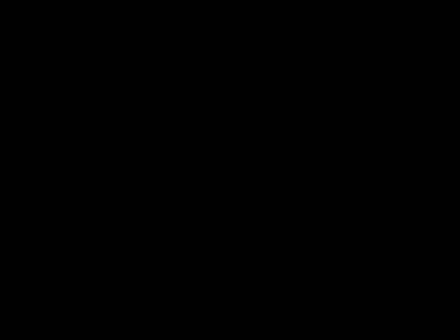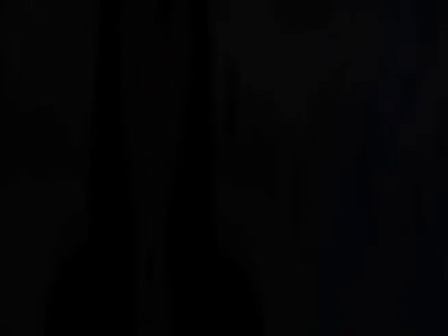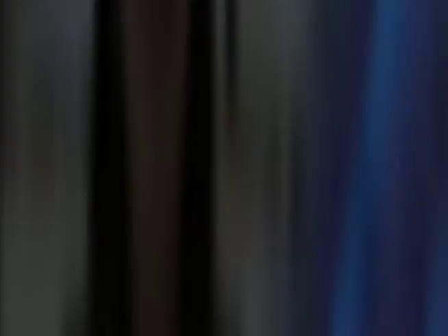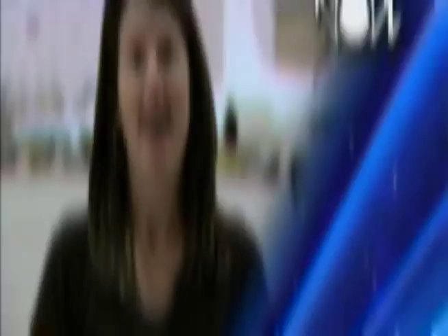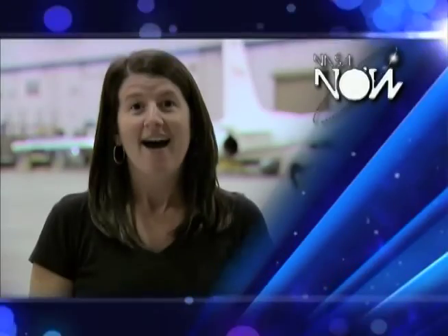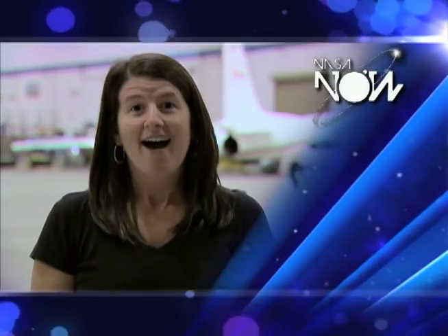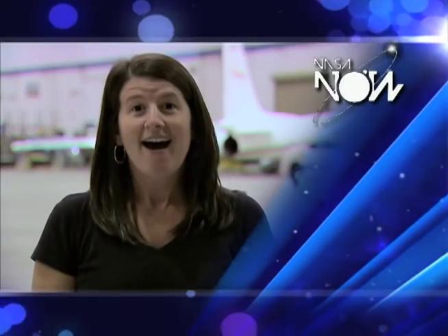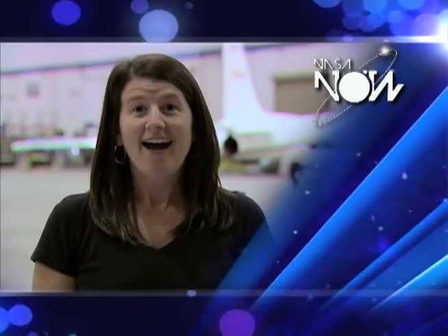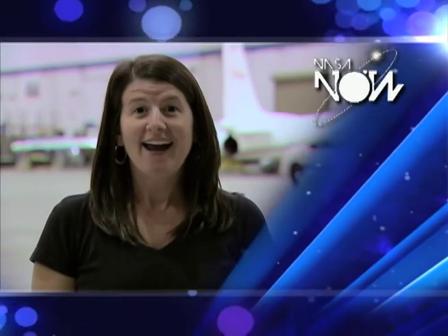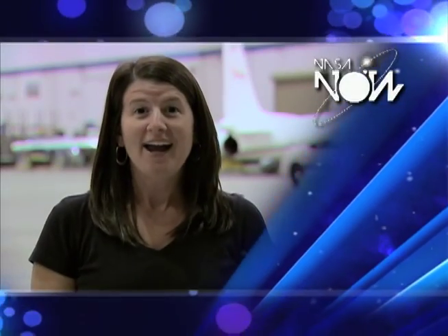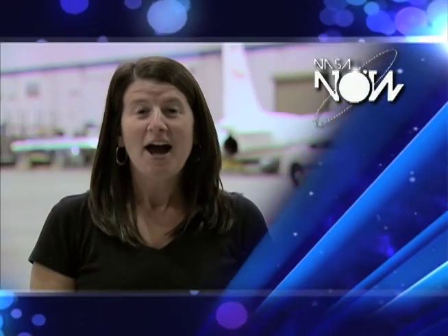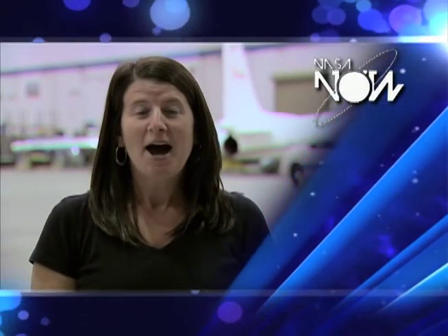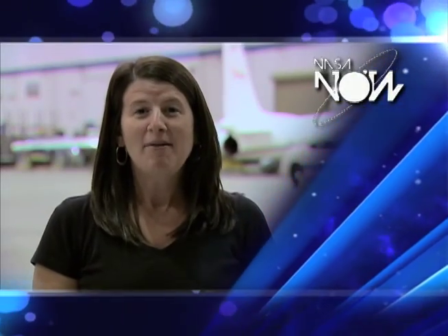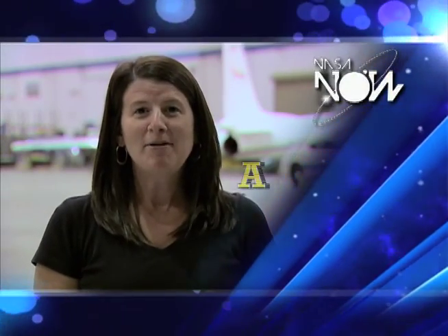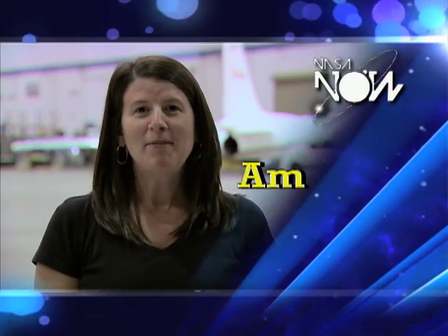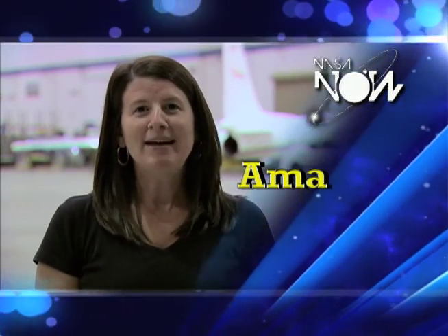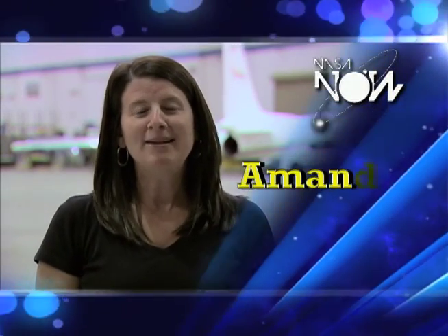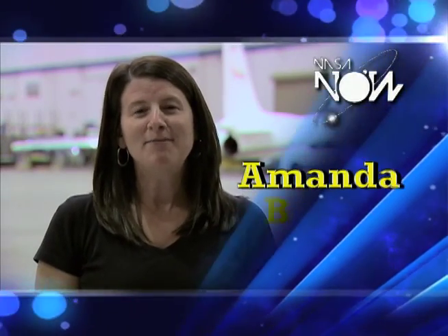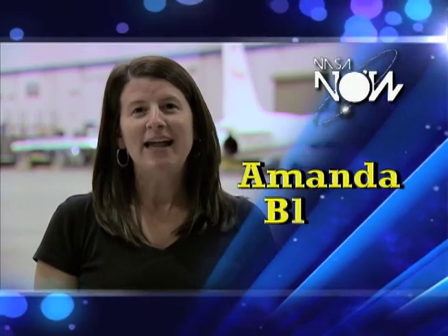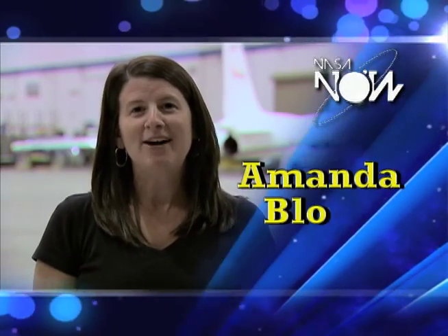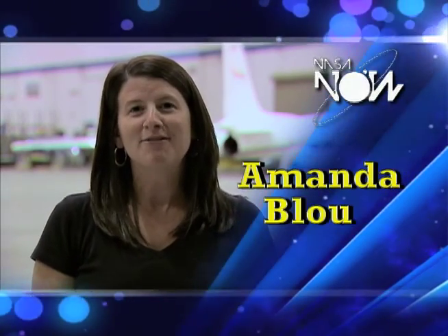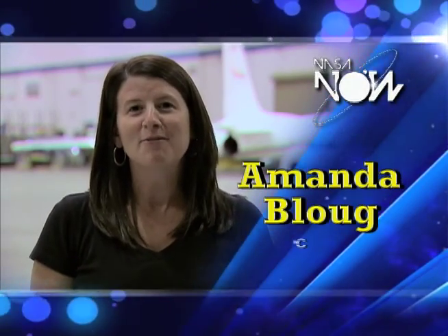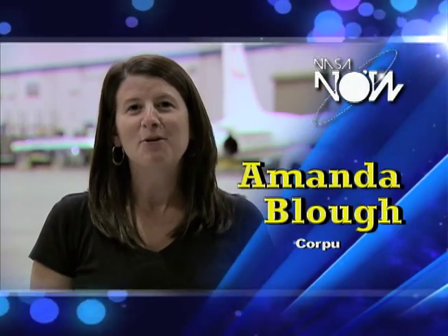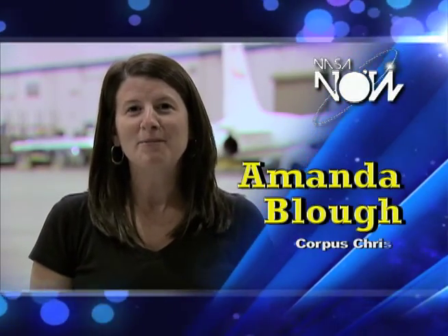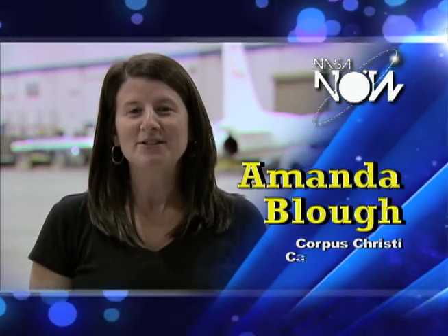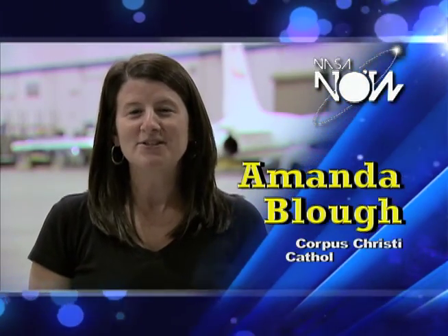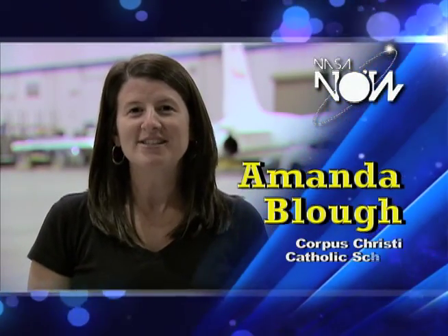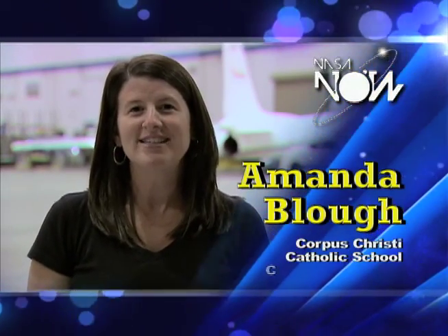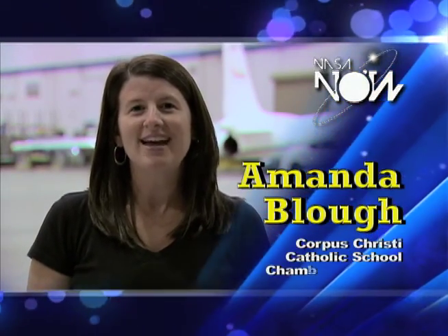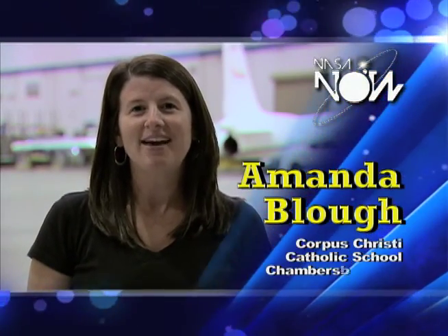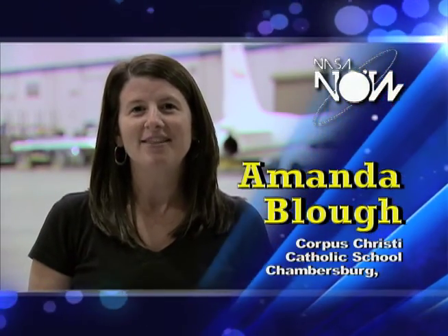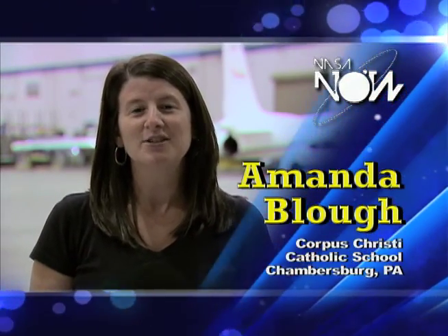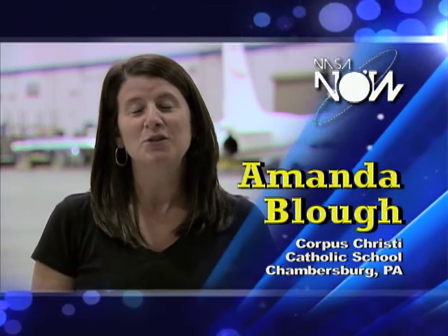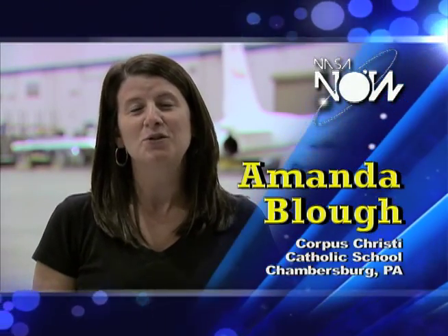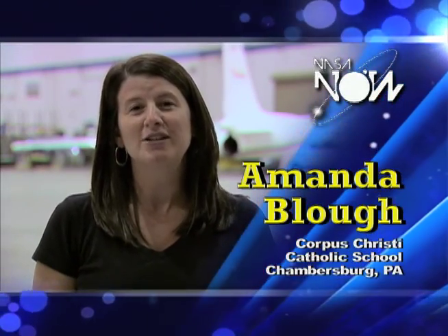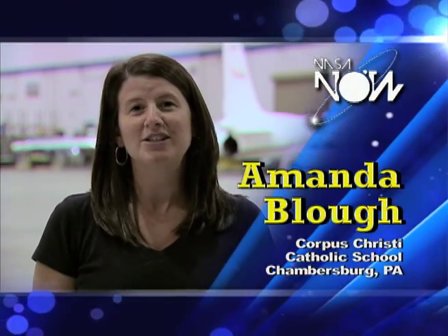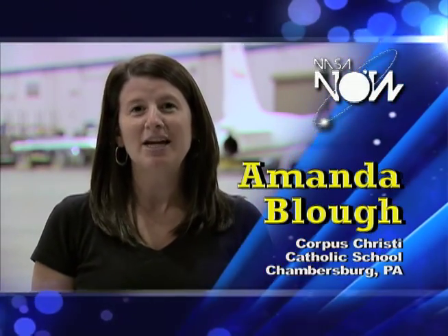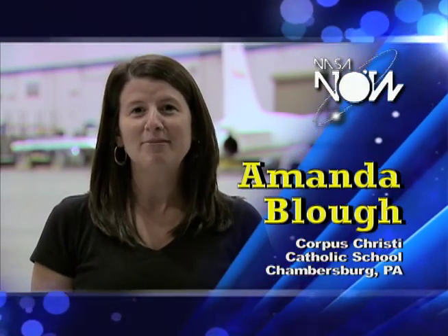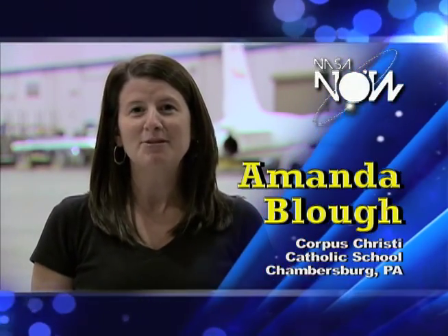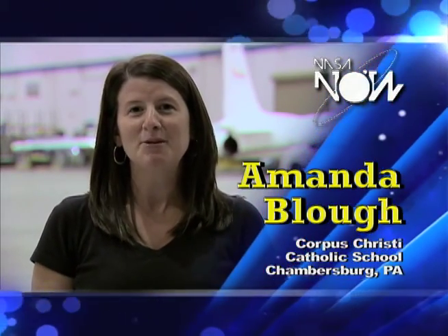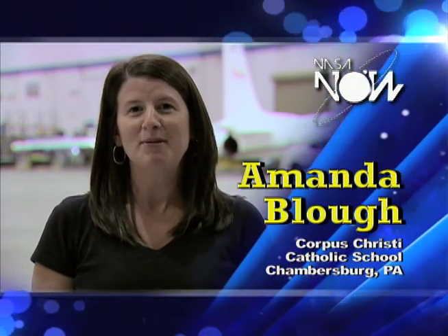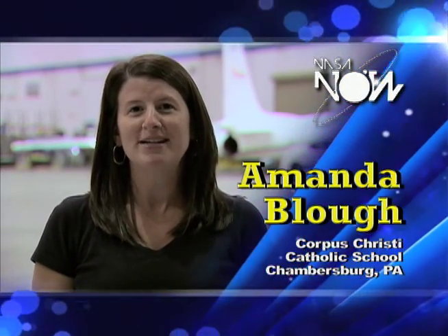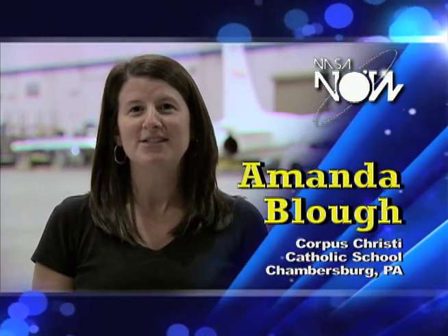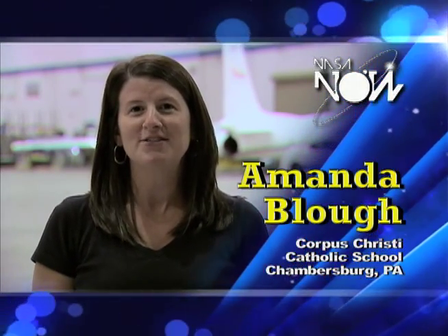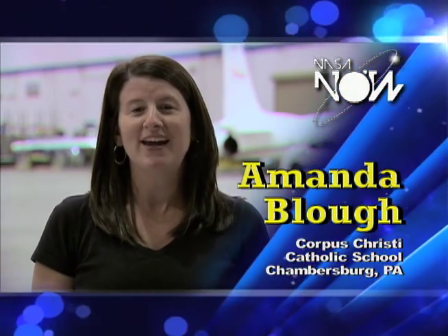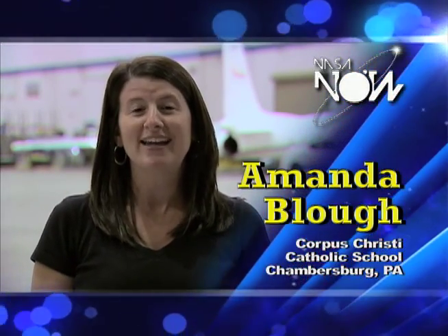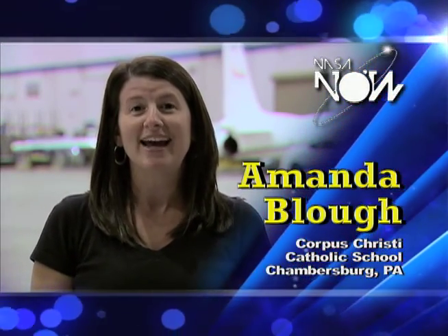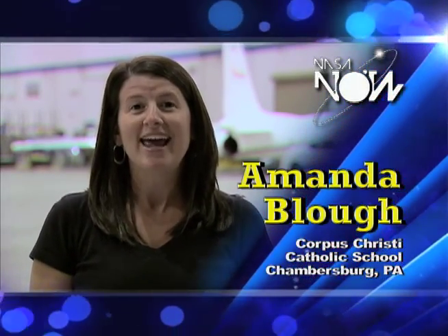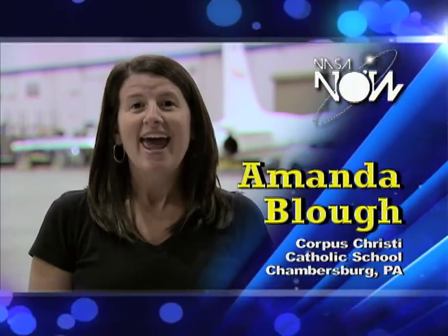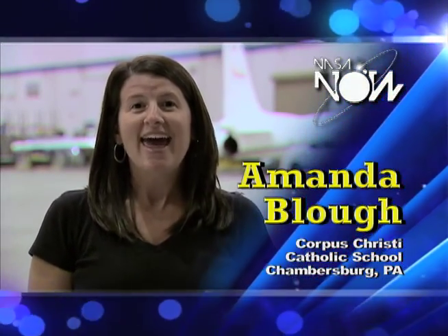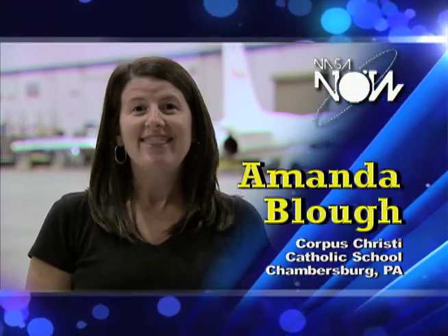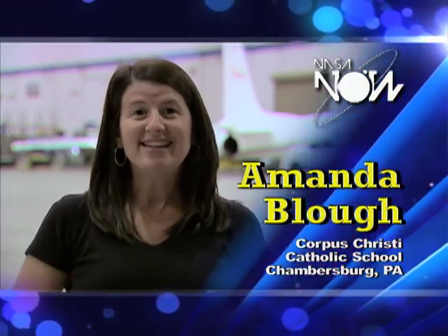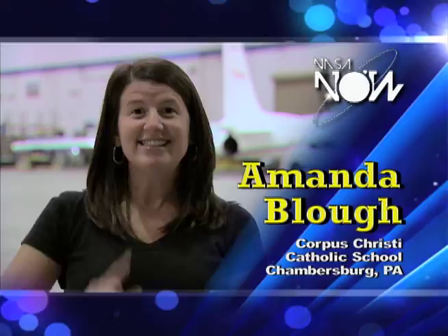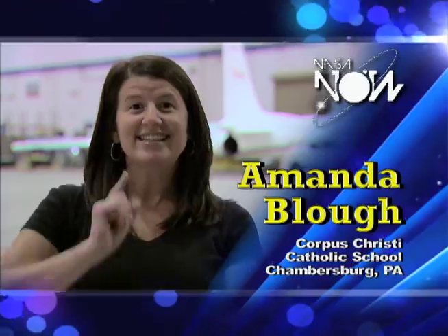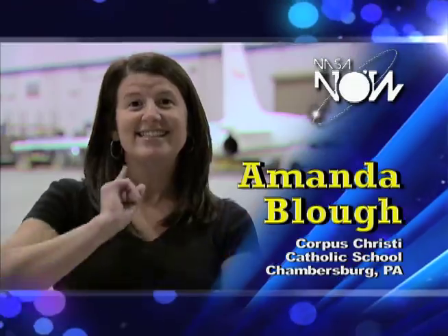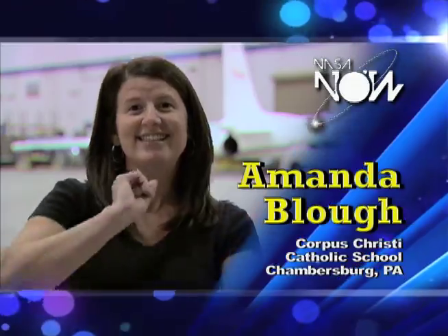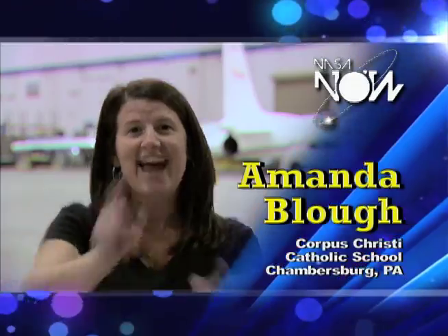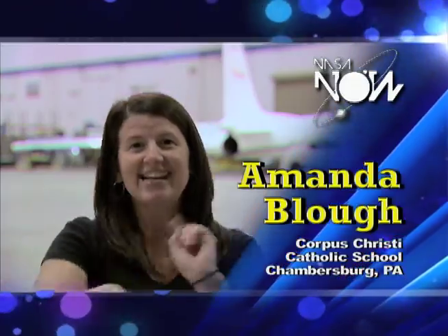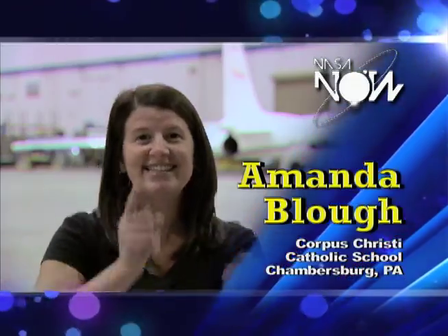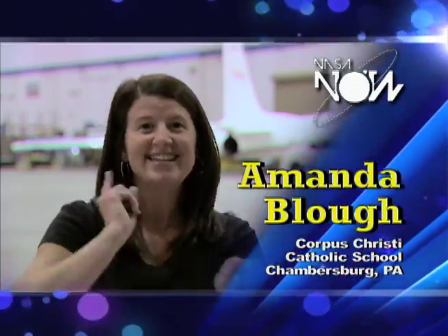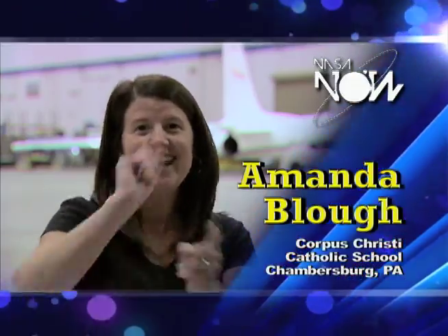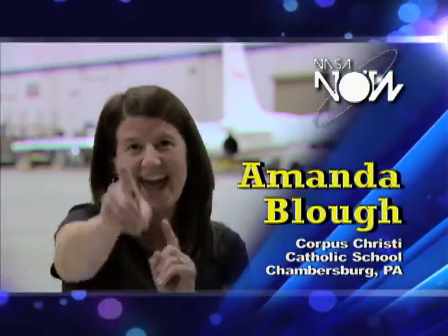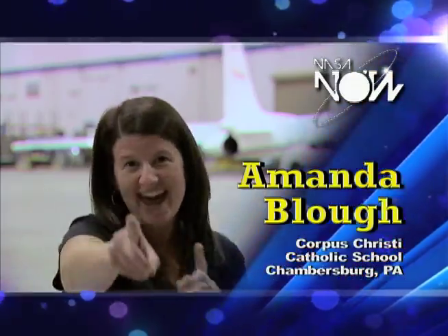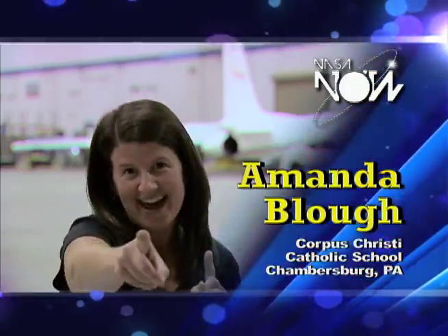Hi, I'm Amanda Blau from Corpus Christi Catholic School in Chambersburg, Pennsylvania, and this is NASA Now!